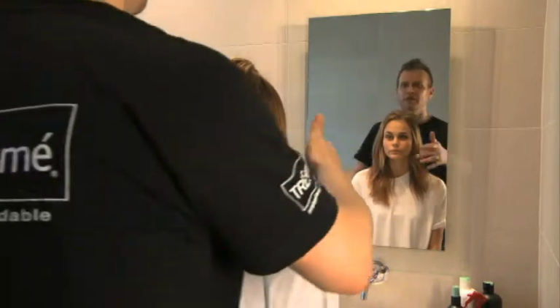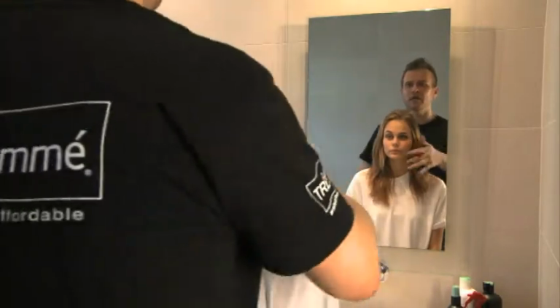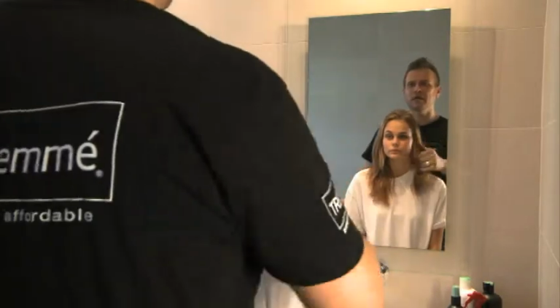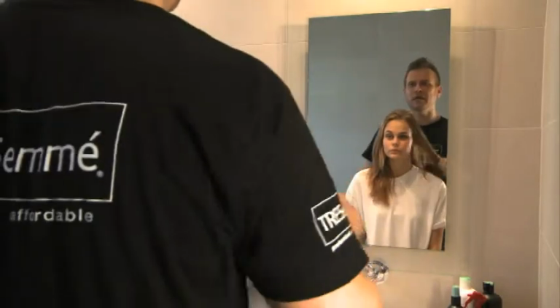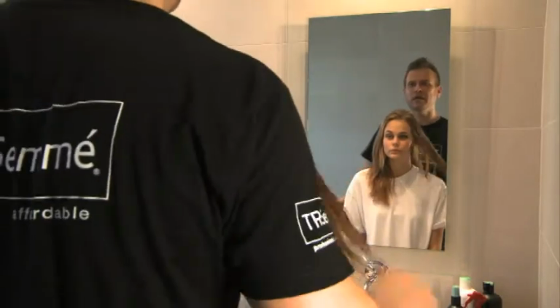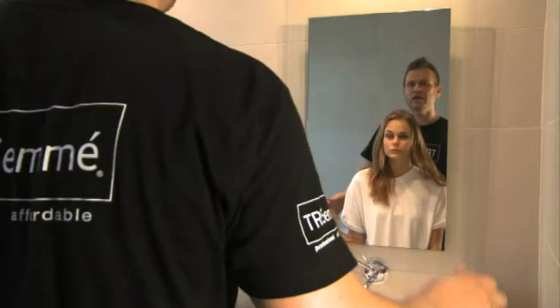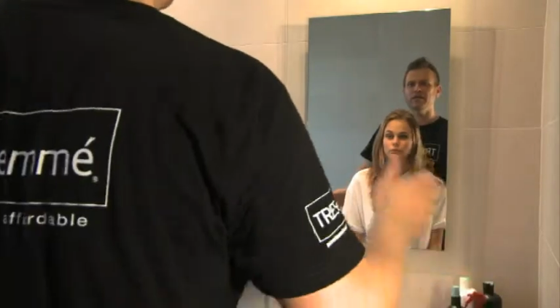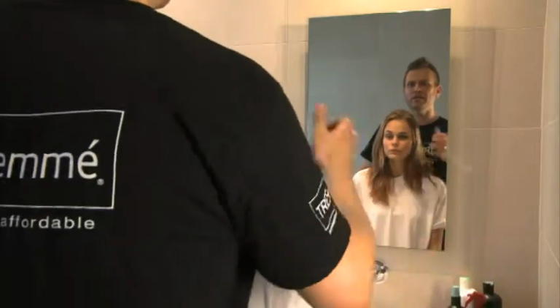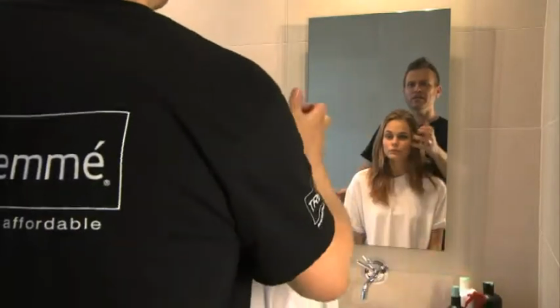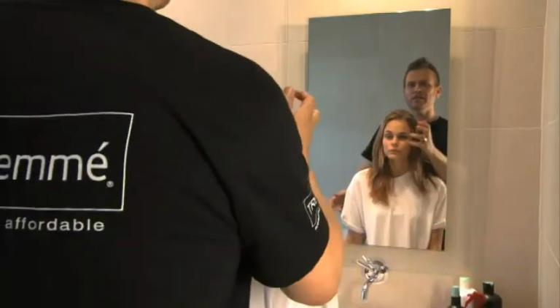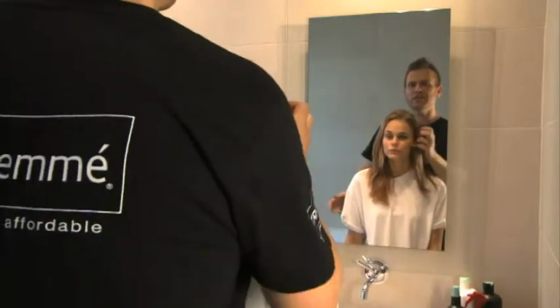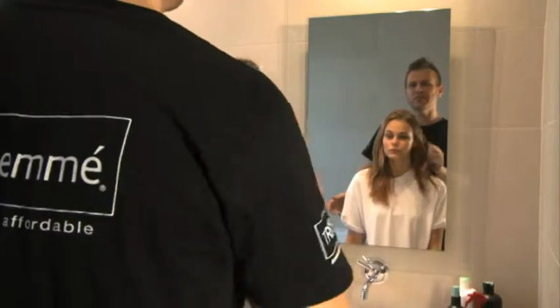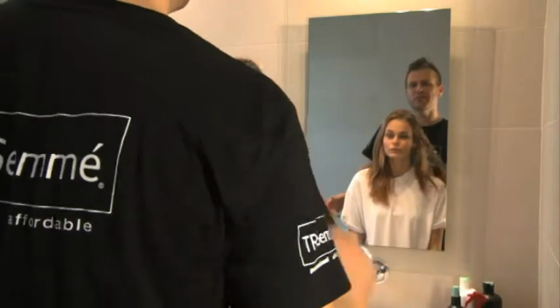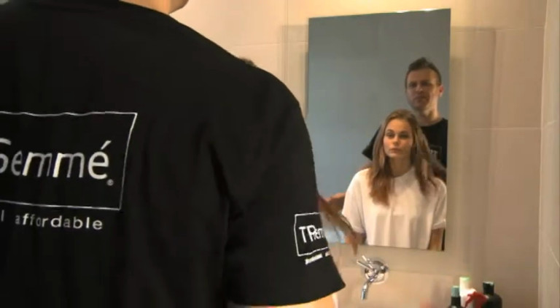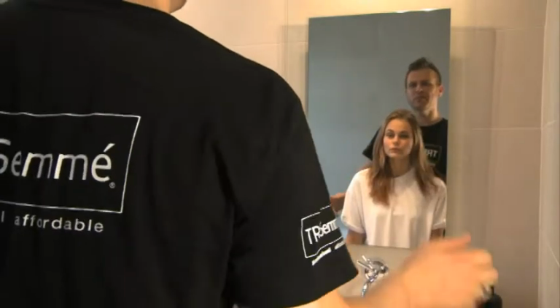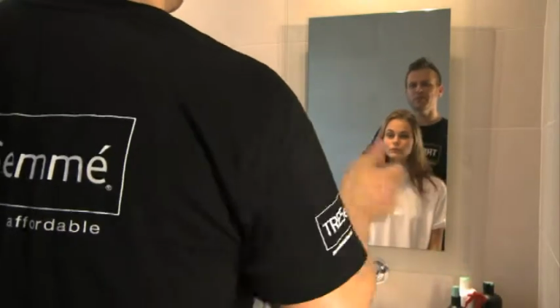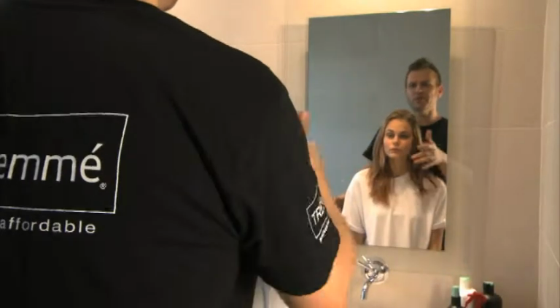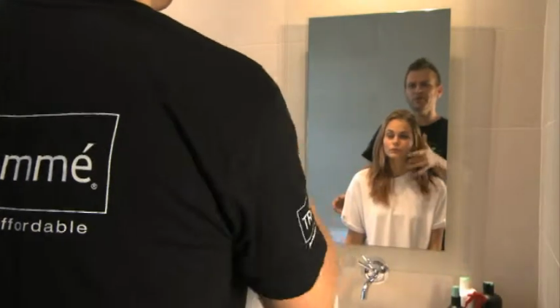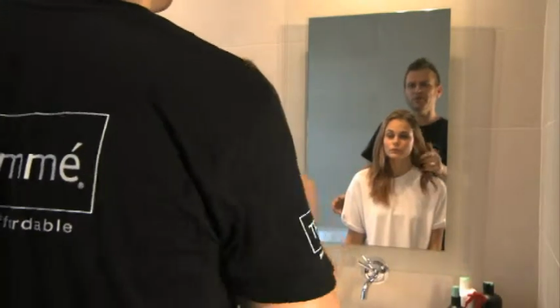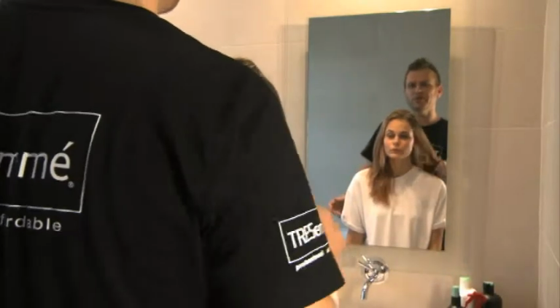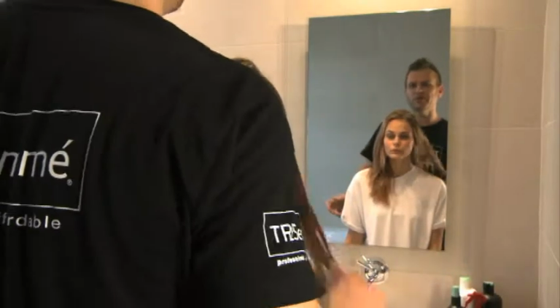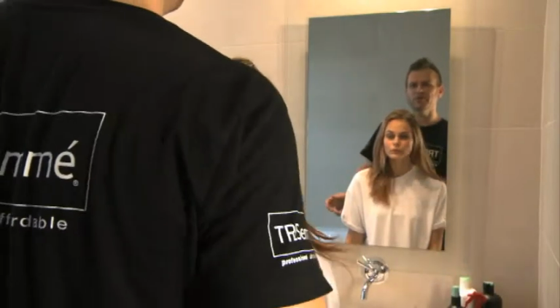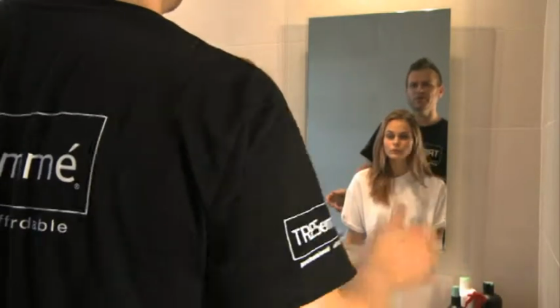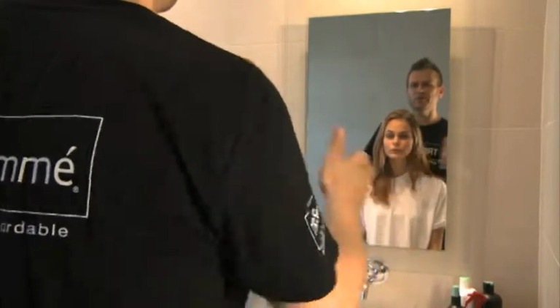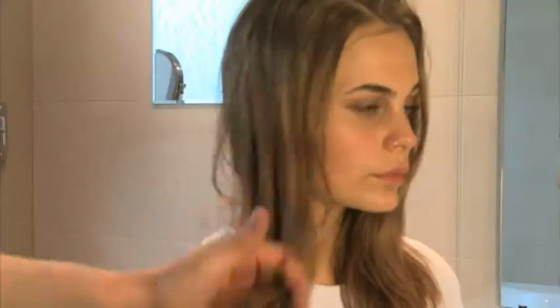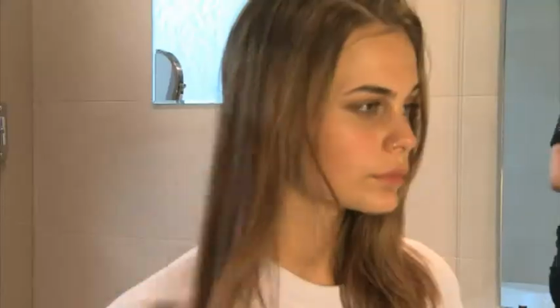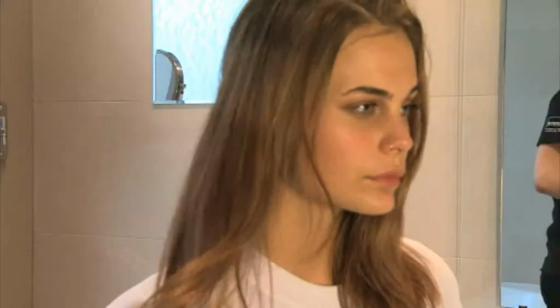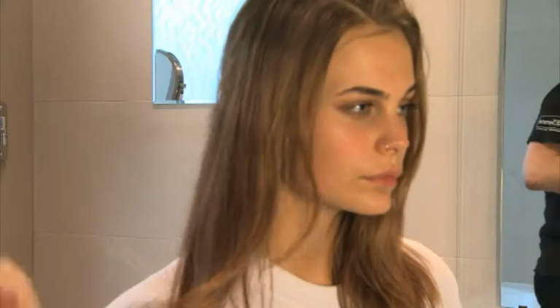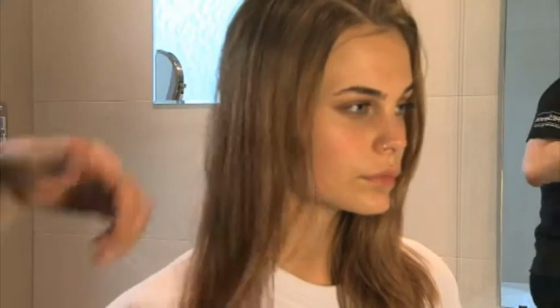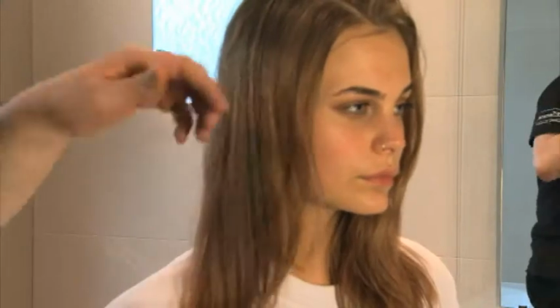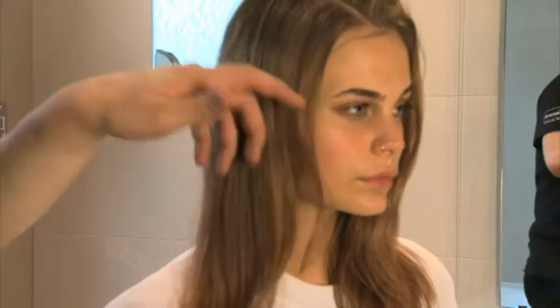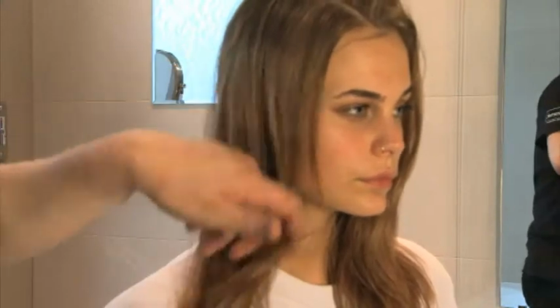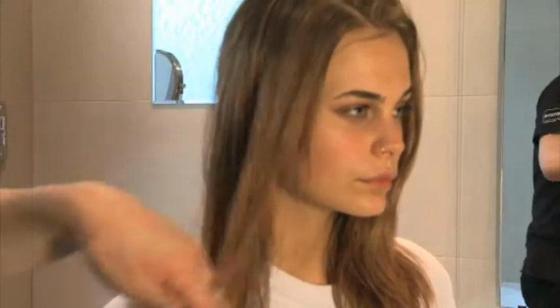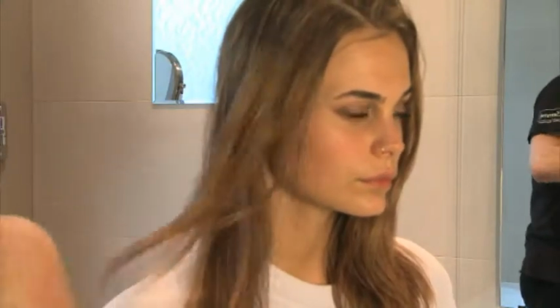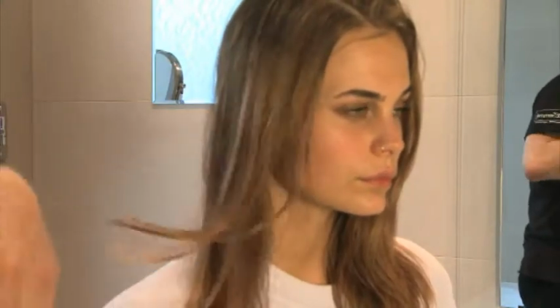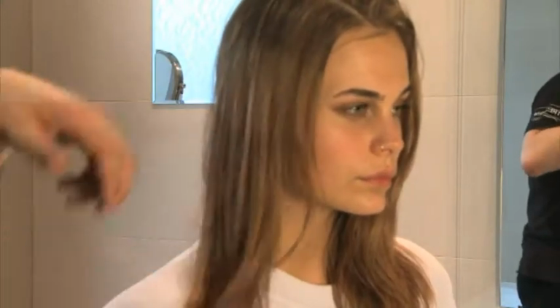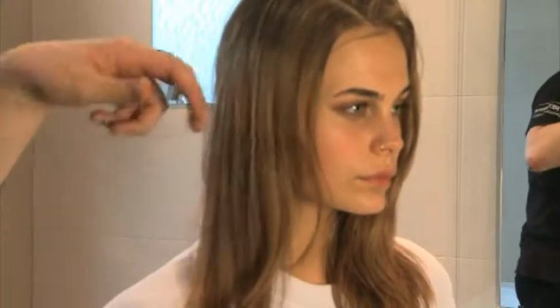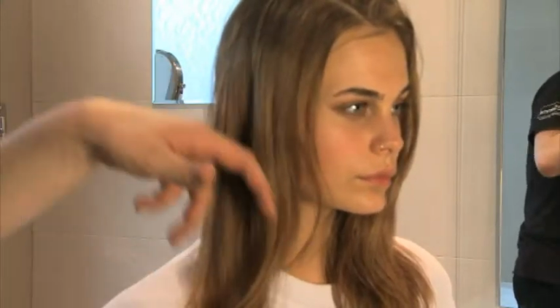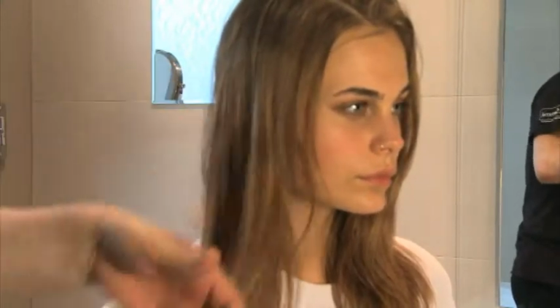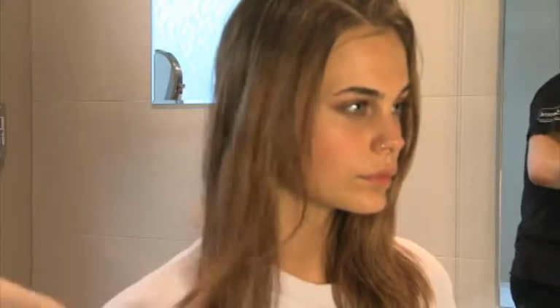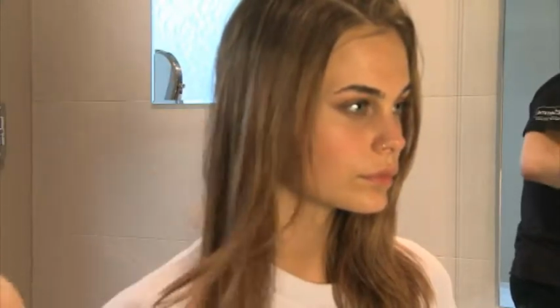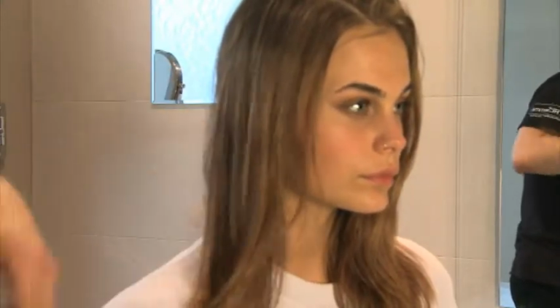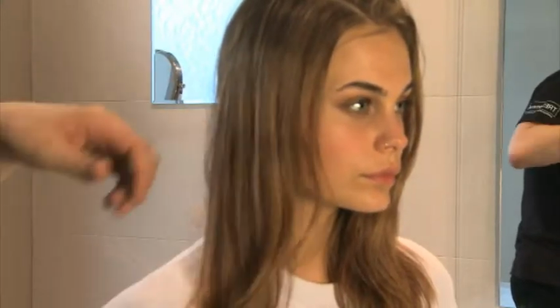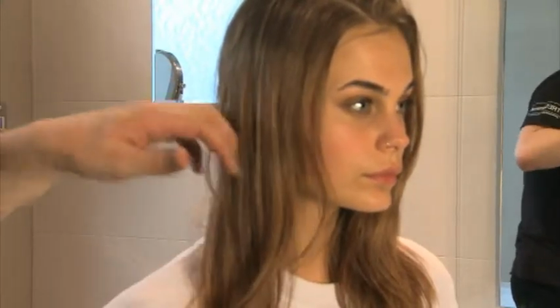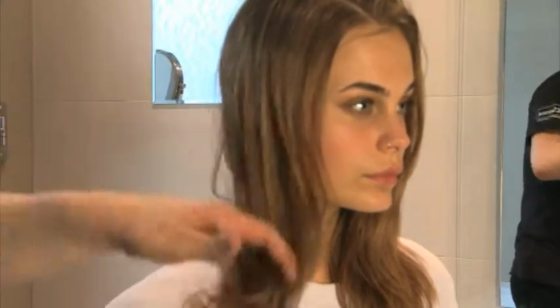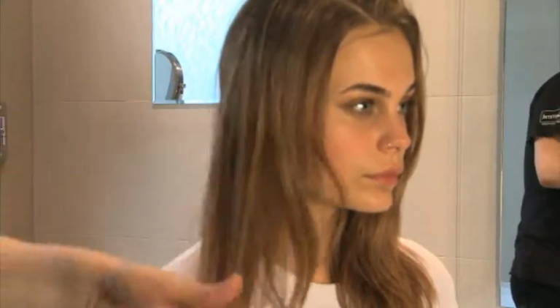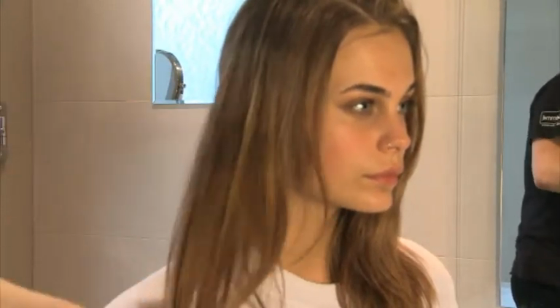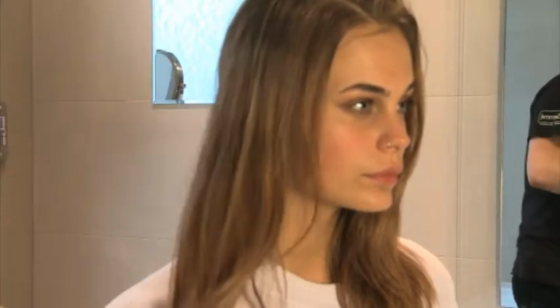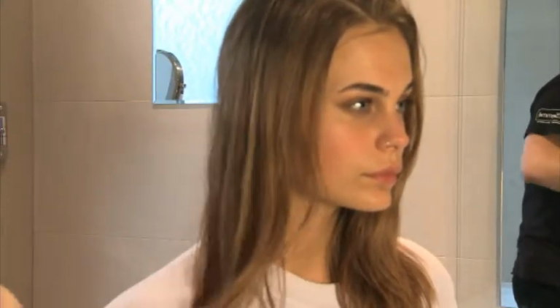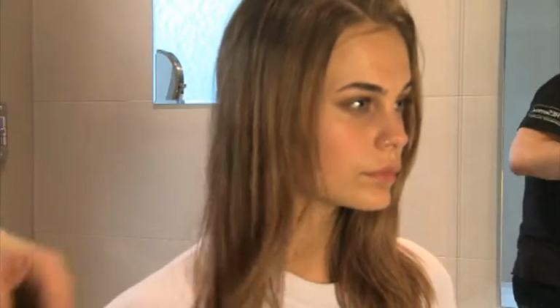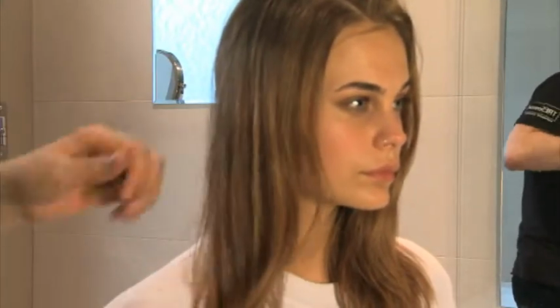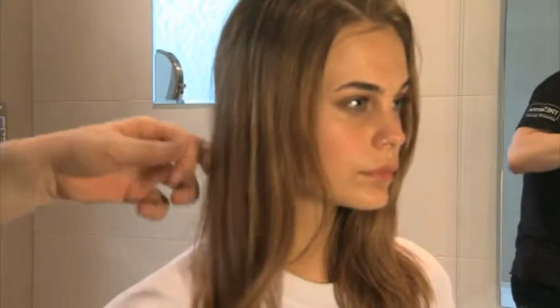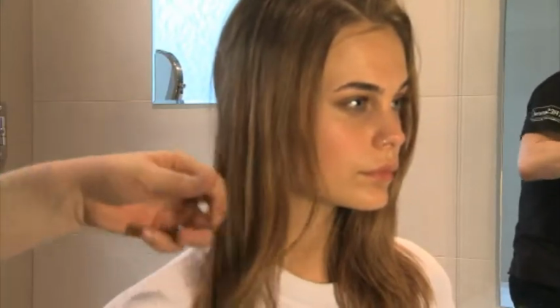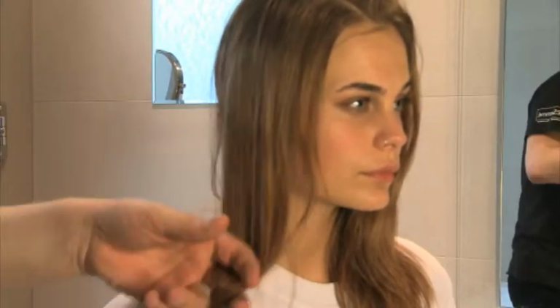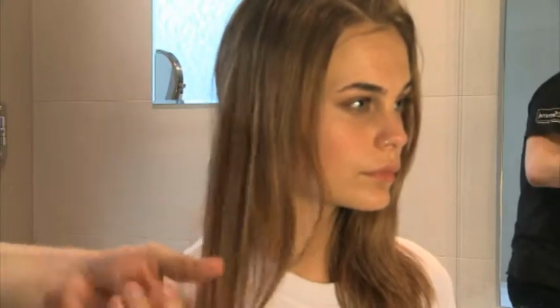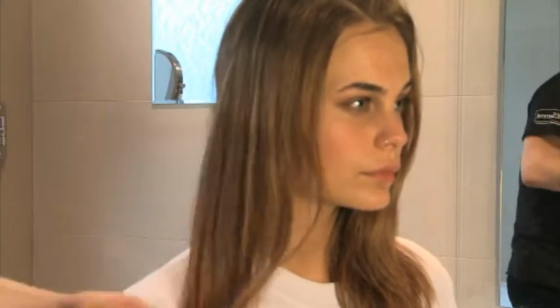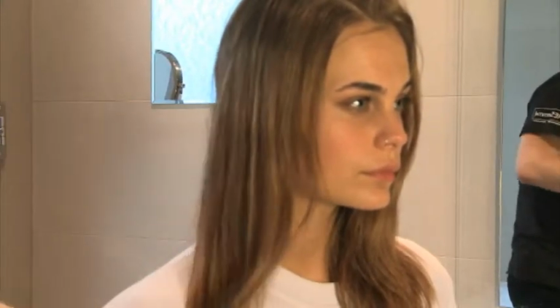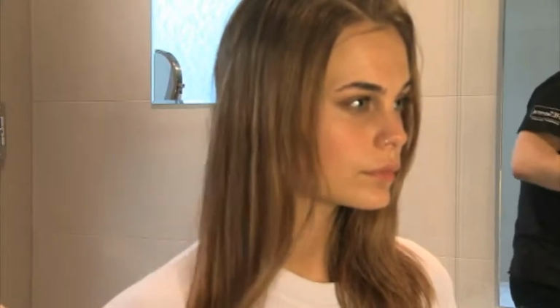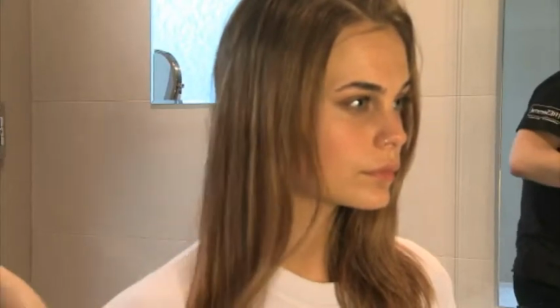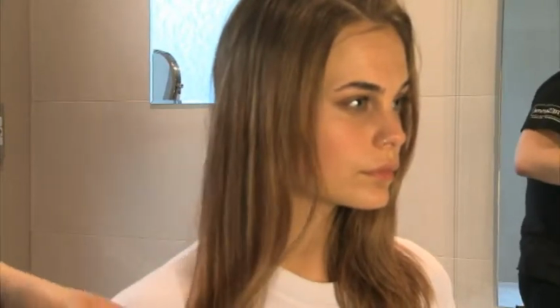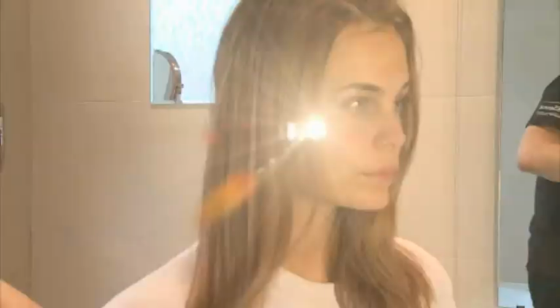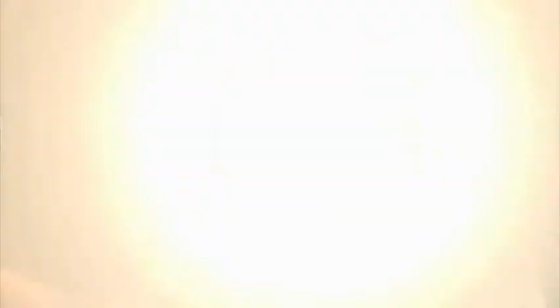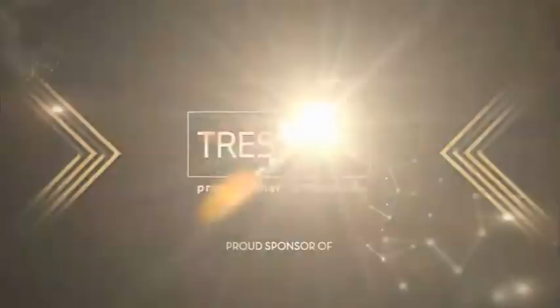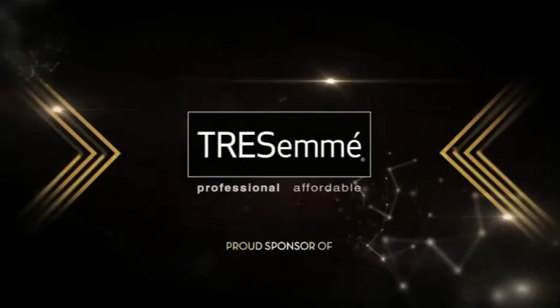You just pull it through to the ends, and your hair looks nice and fresh.